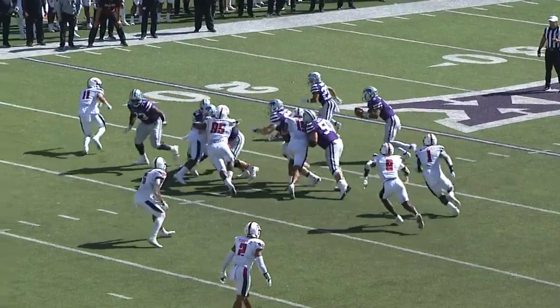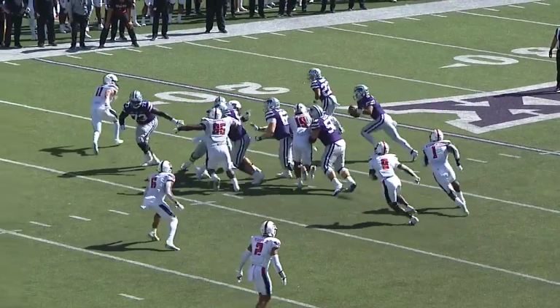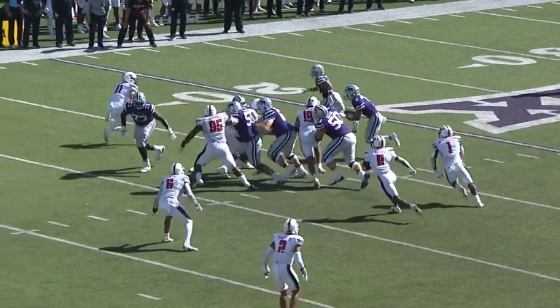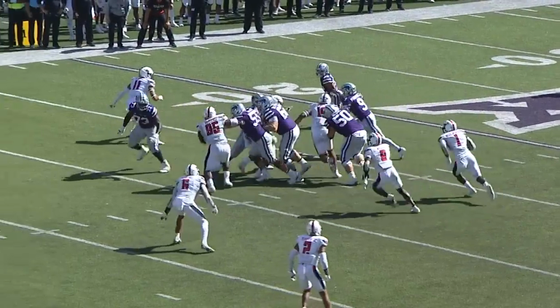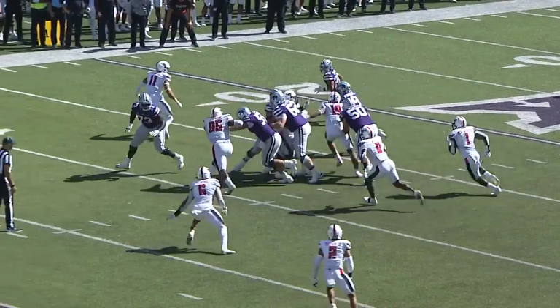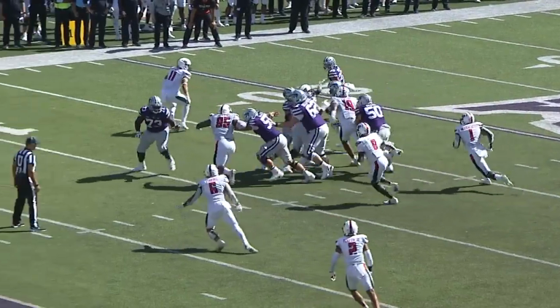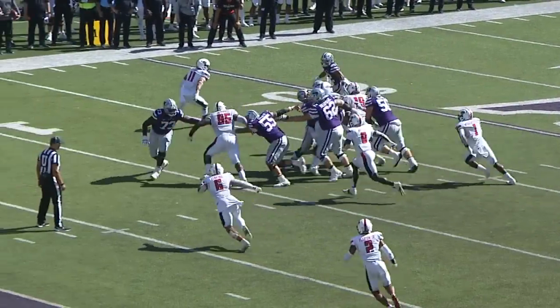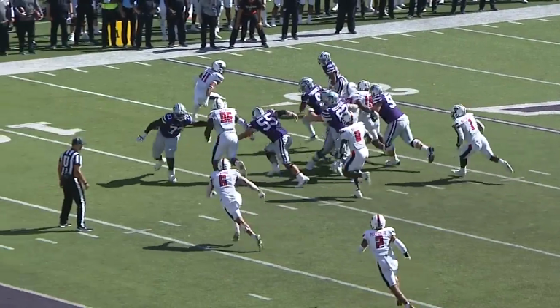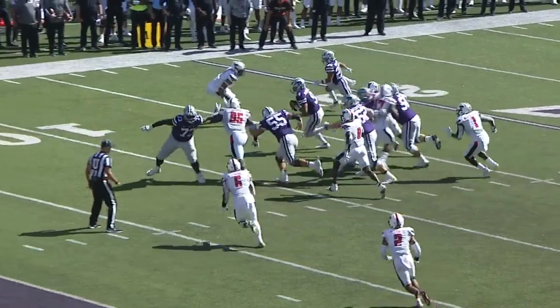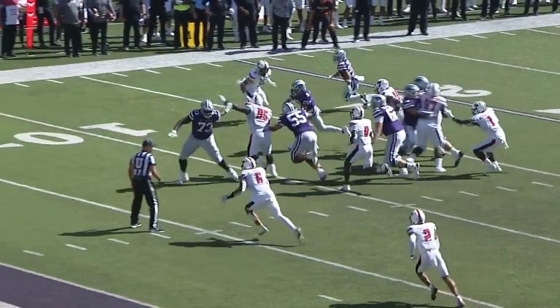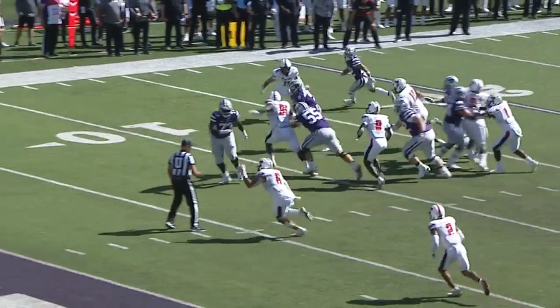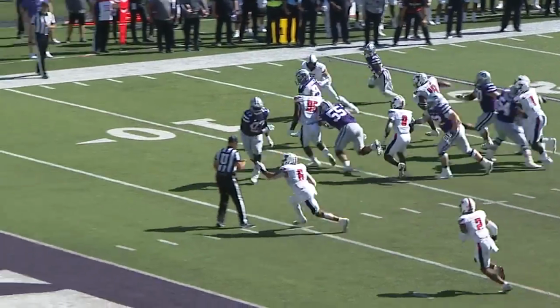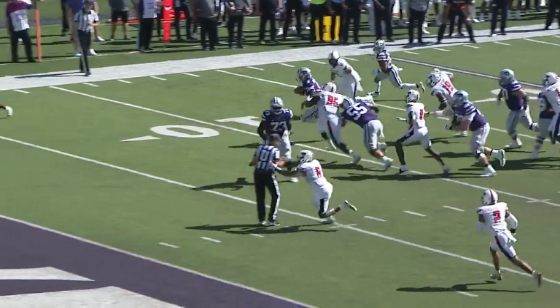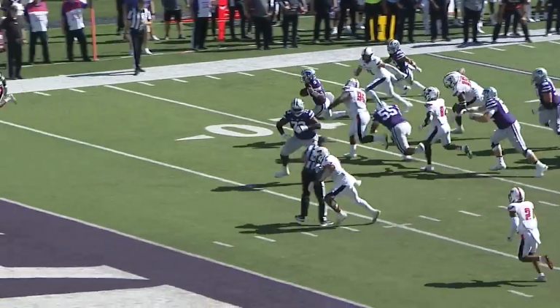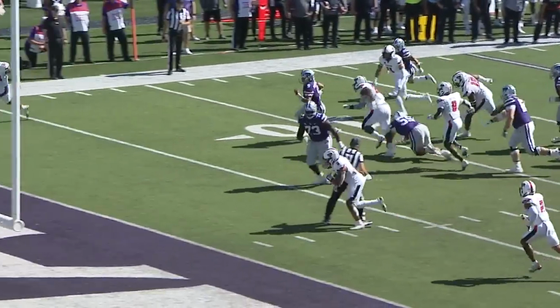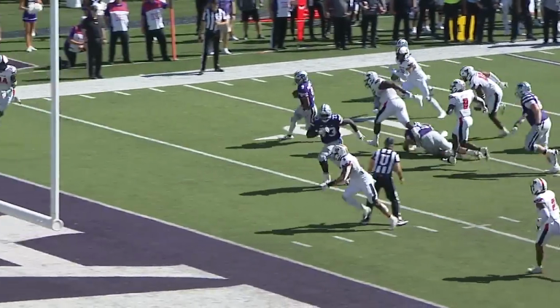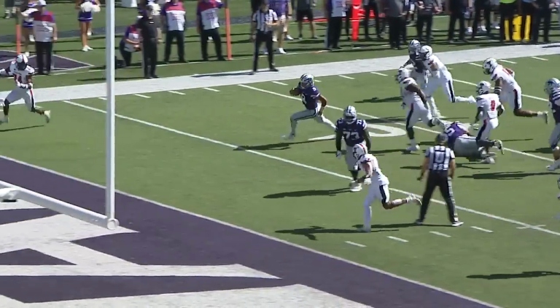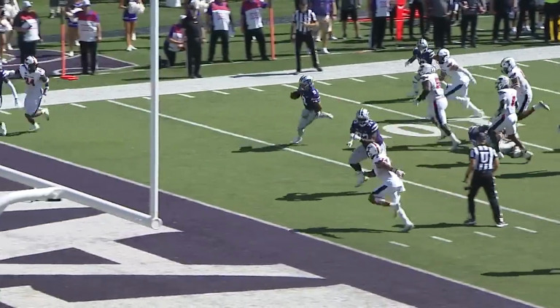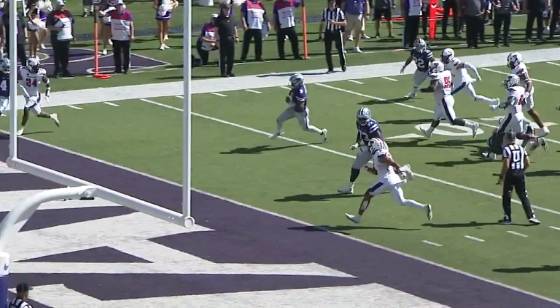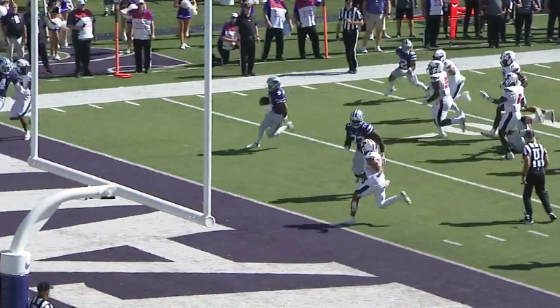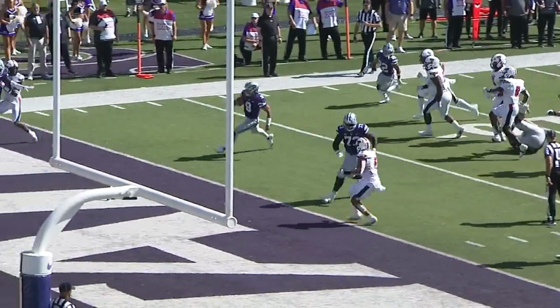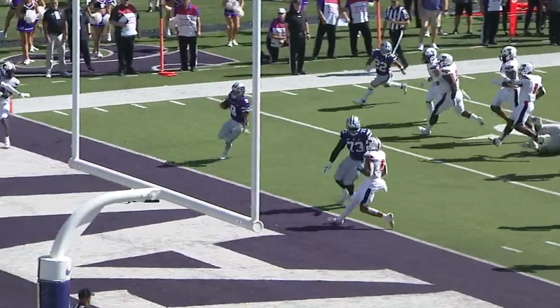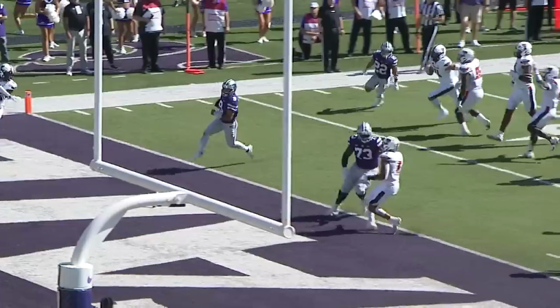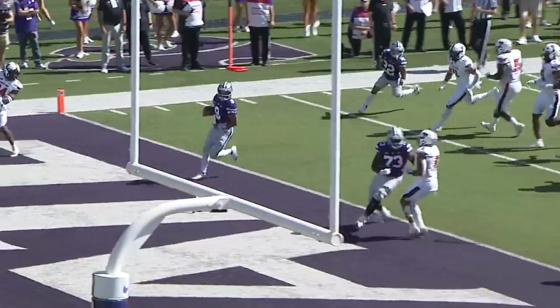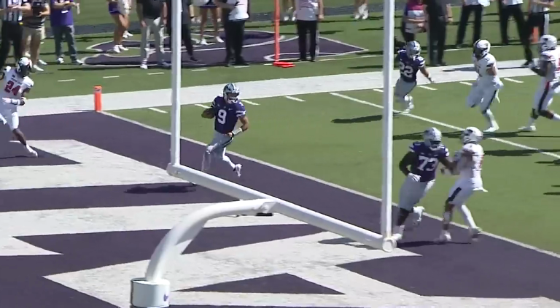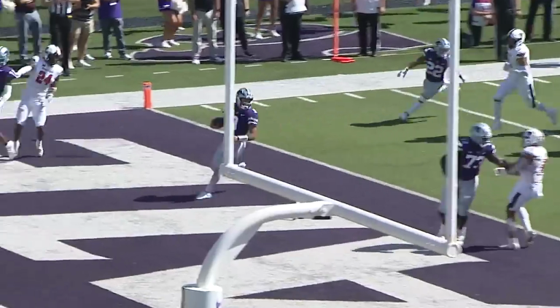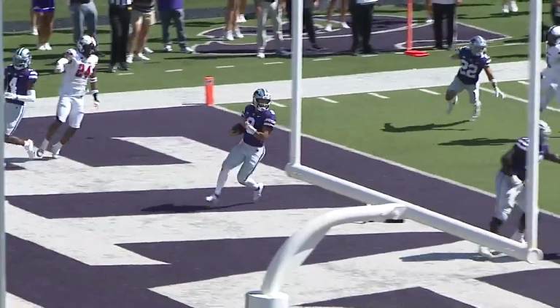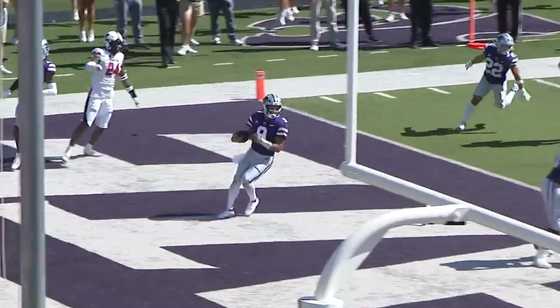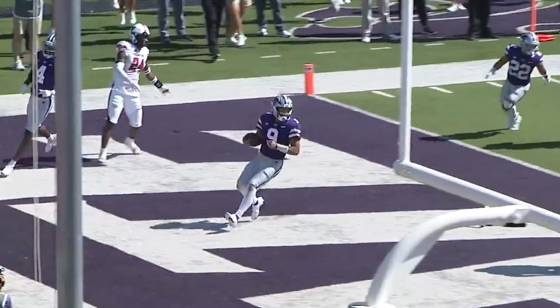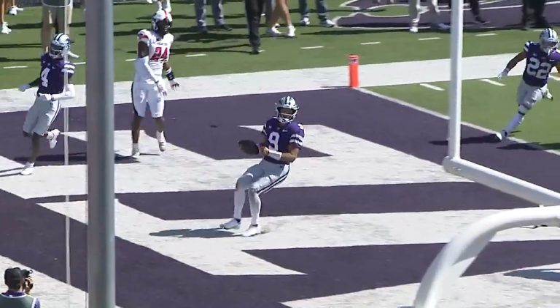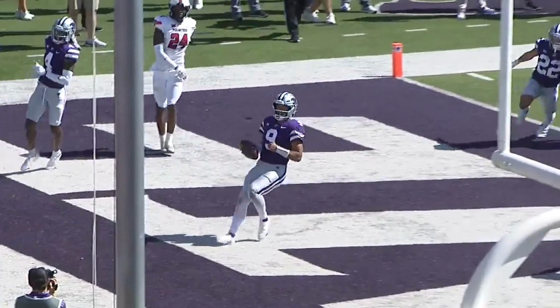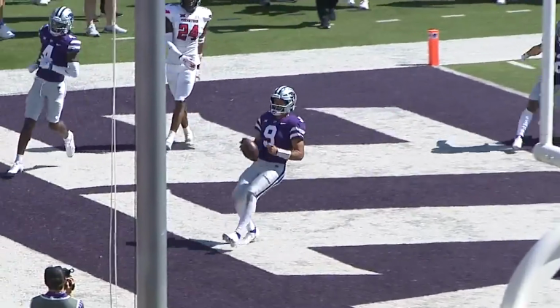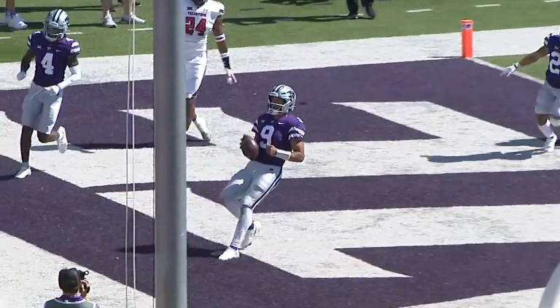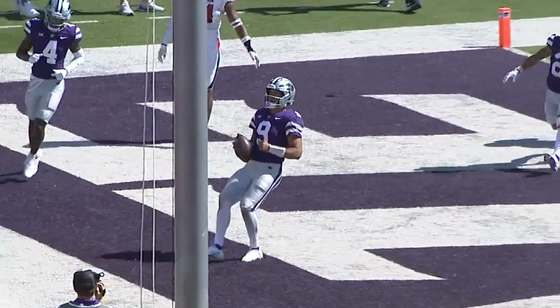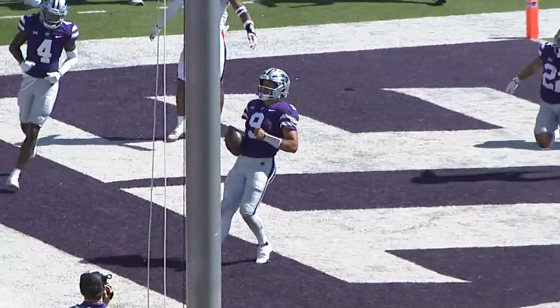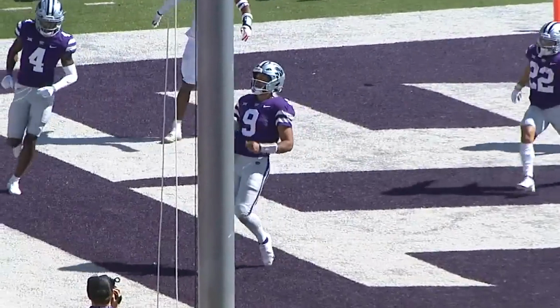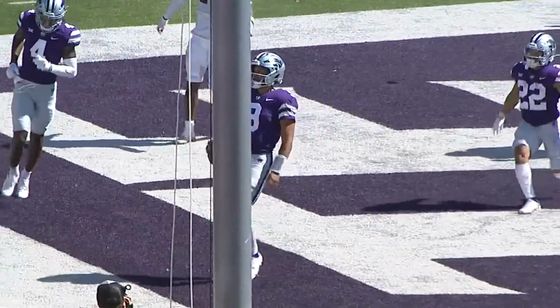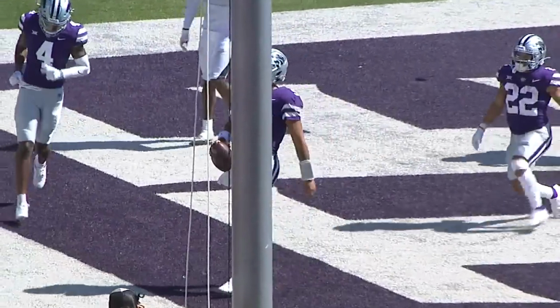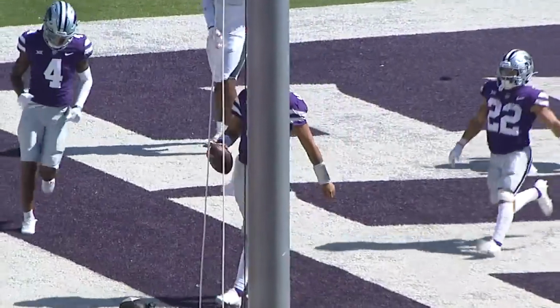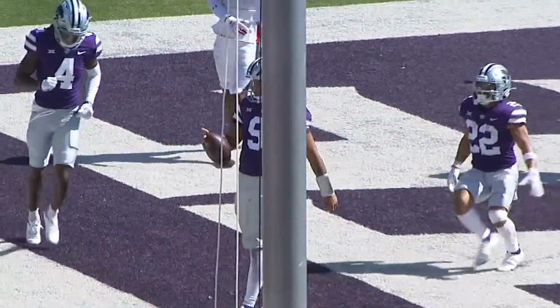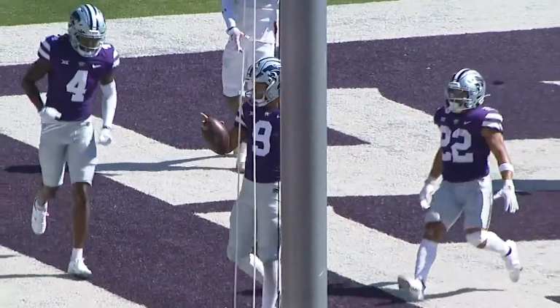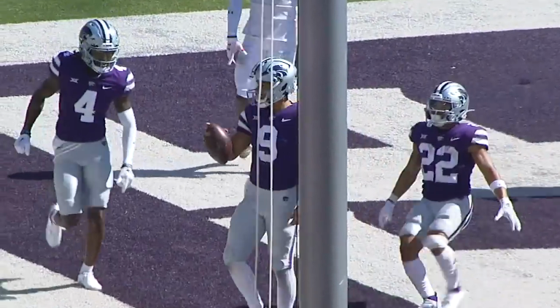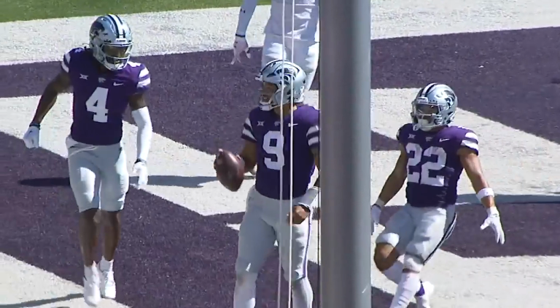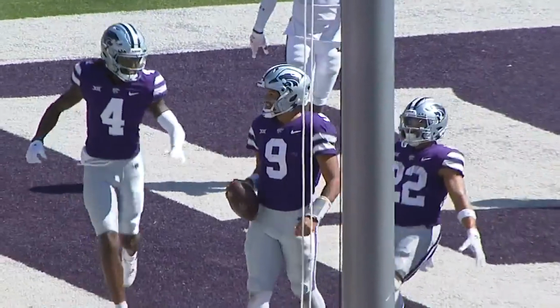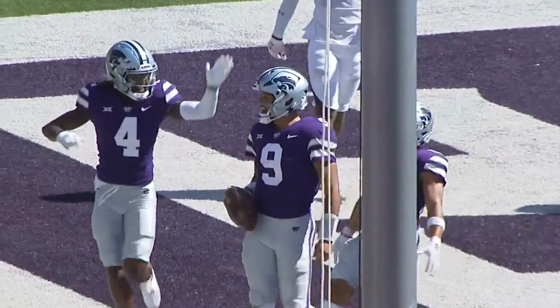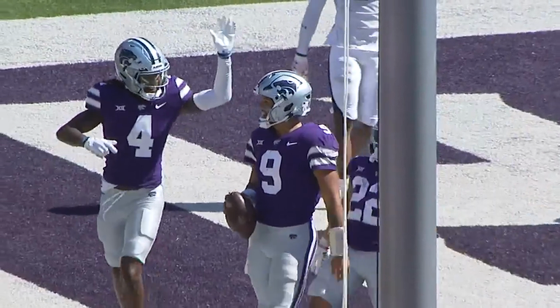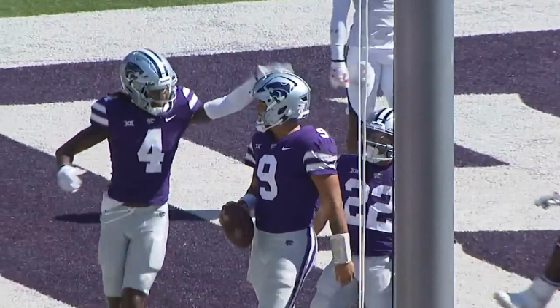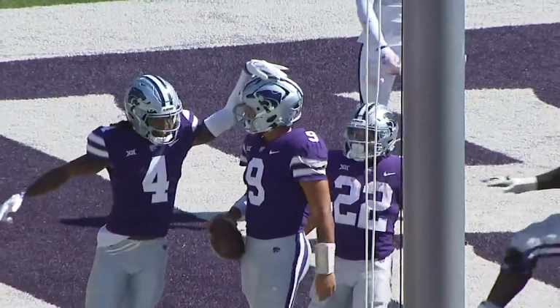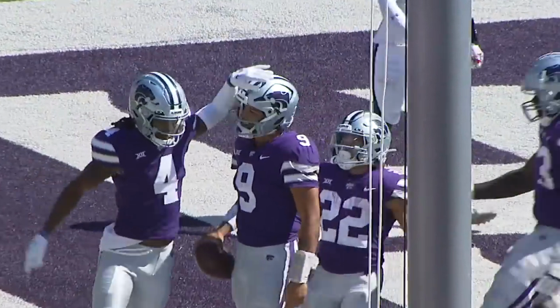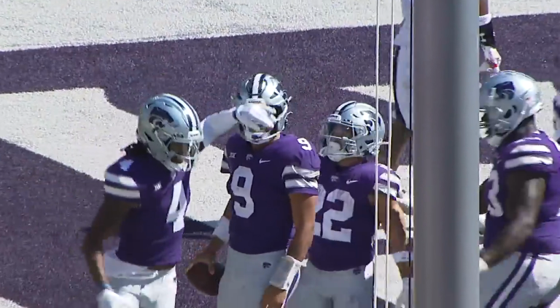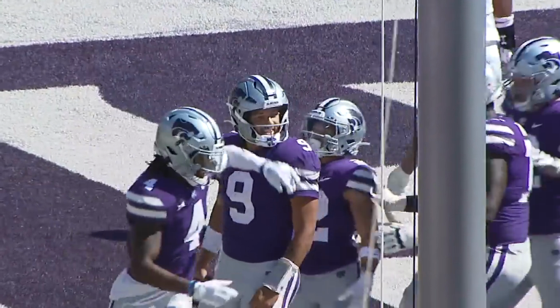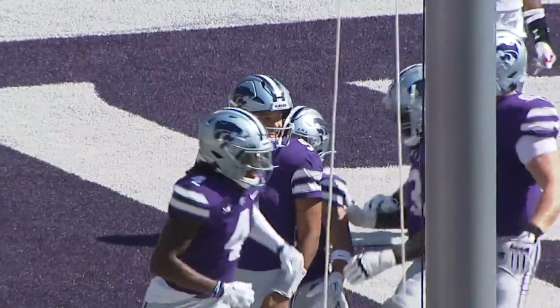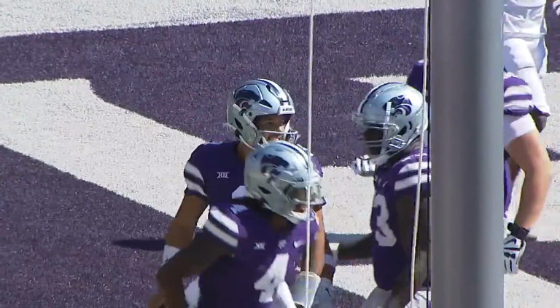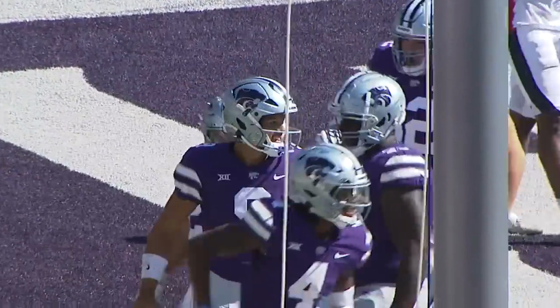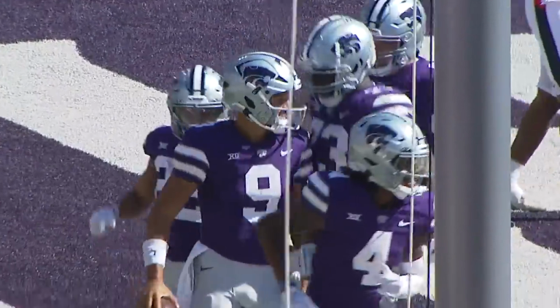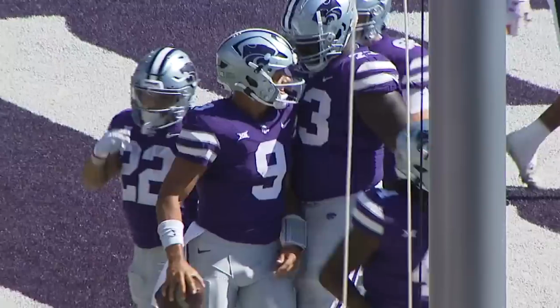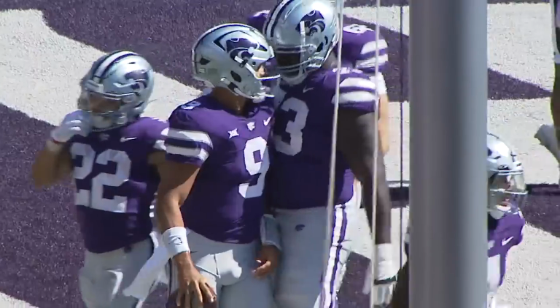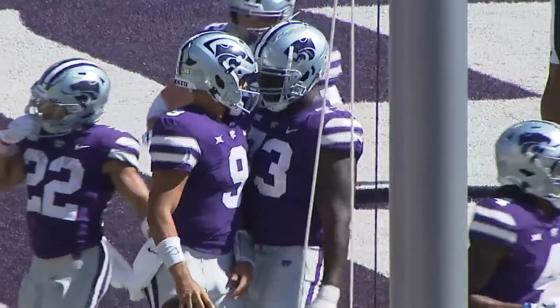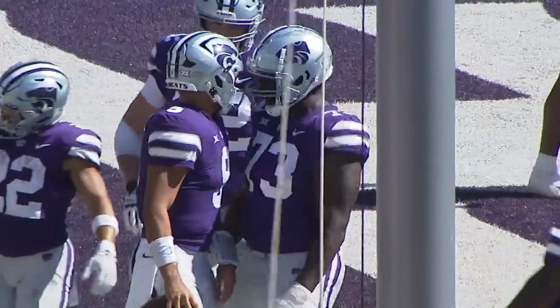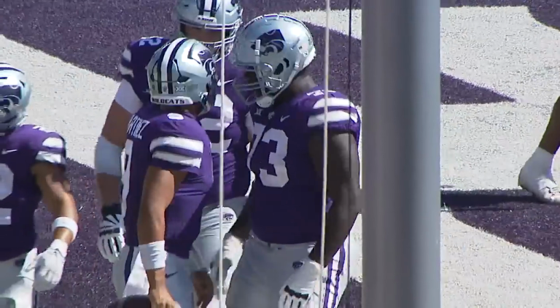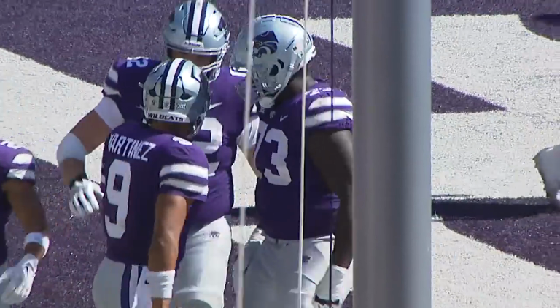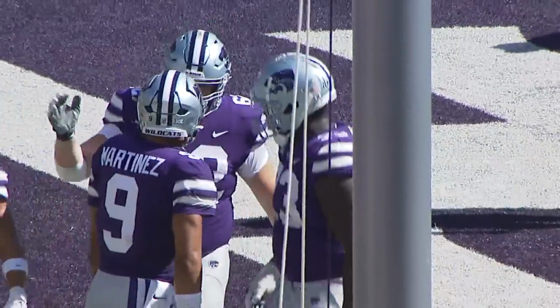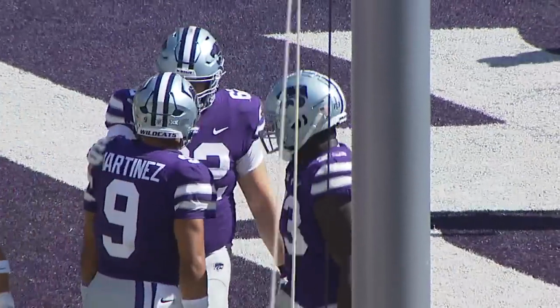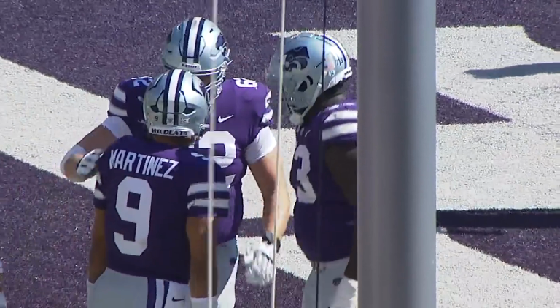There's the snap to Martinez, runs the ball right side — 10, 5, walks in. Wildcat touchdown with just under six to go.